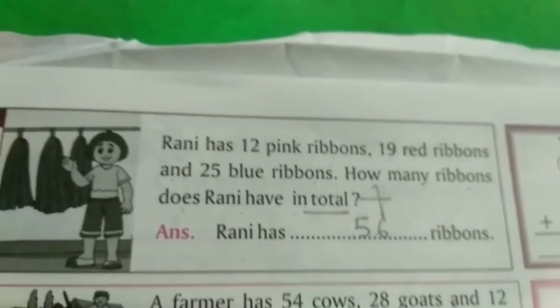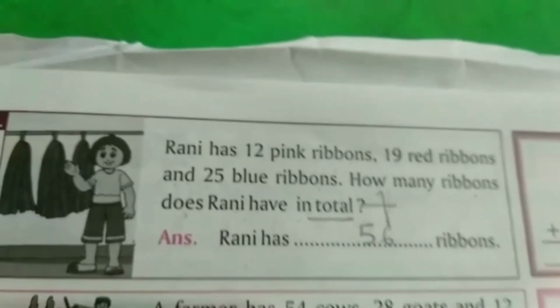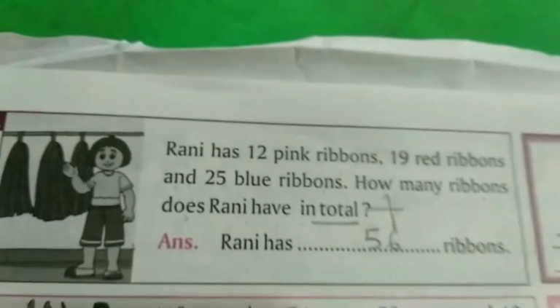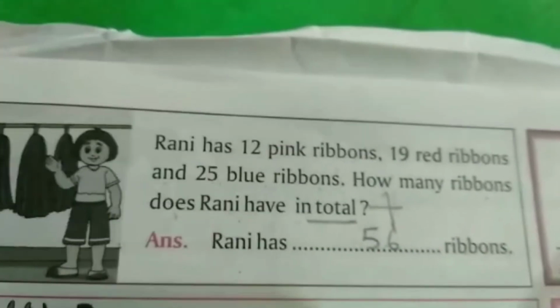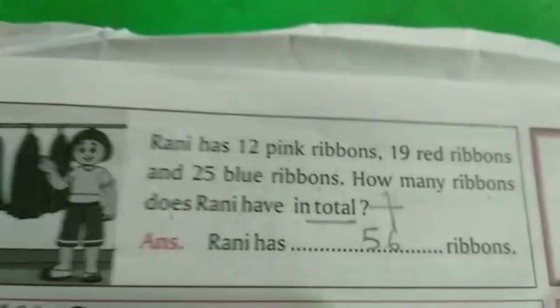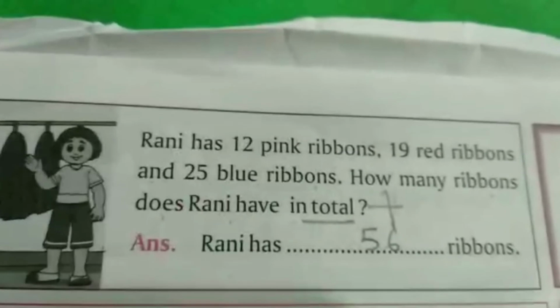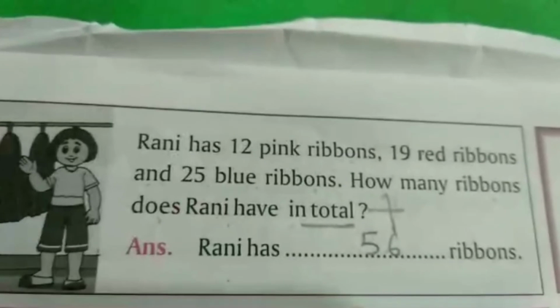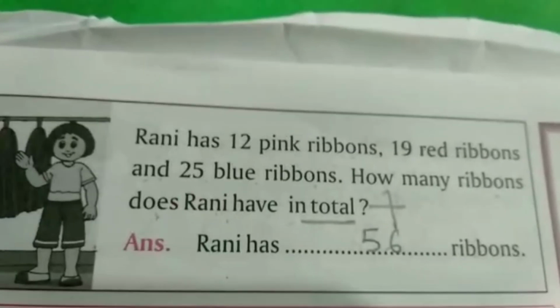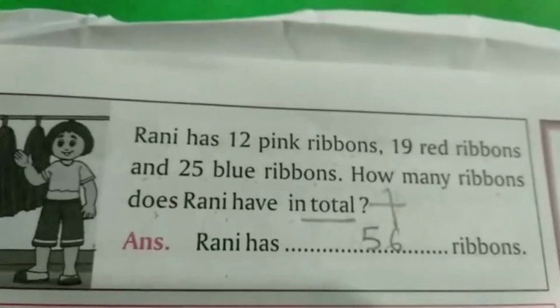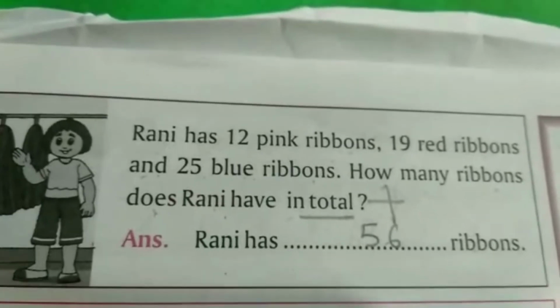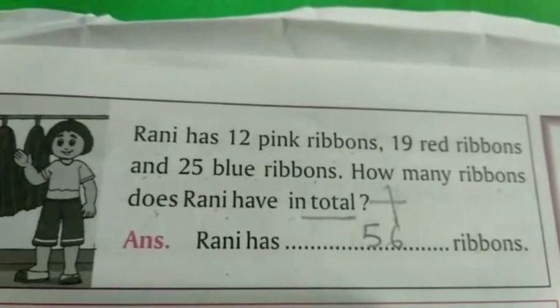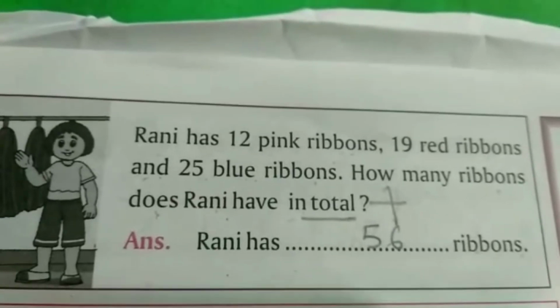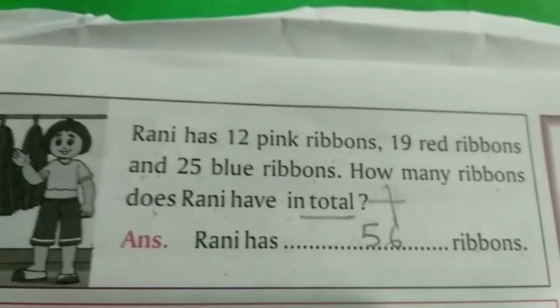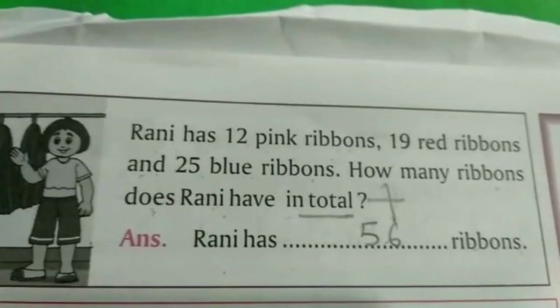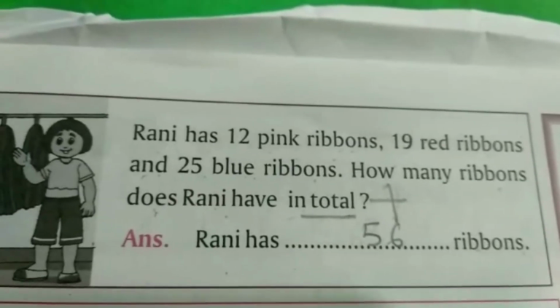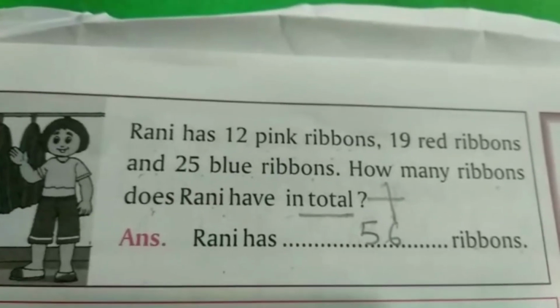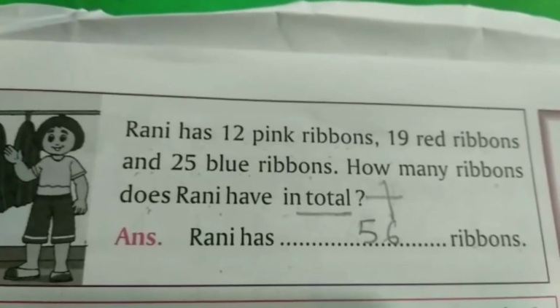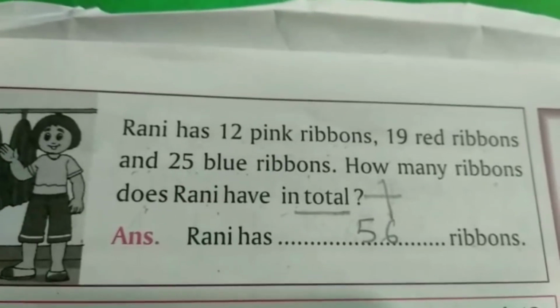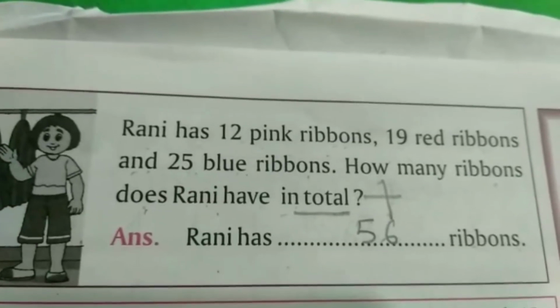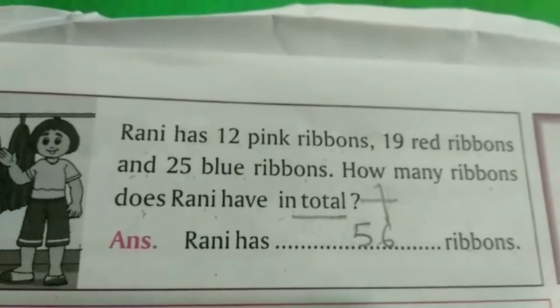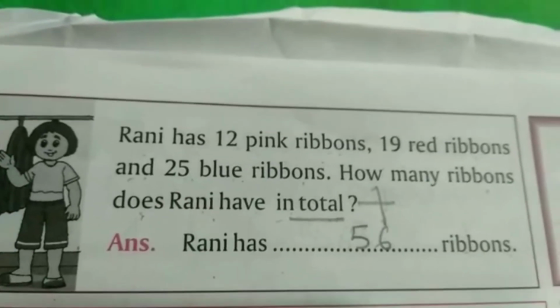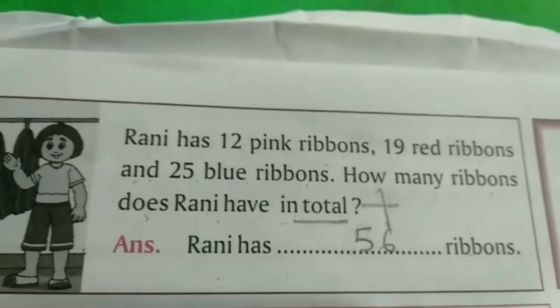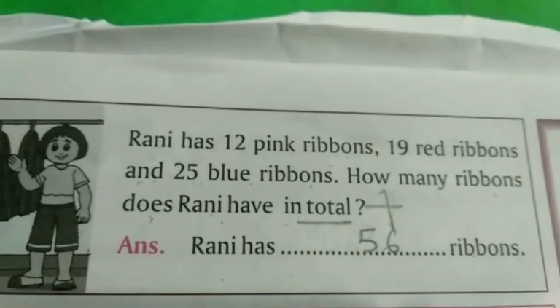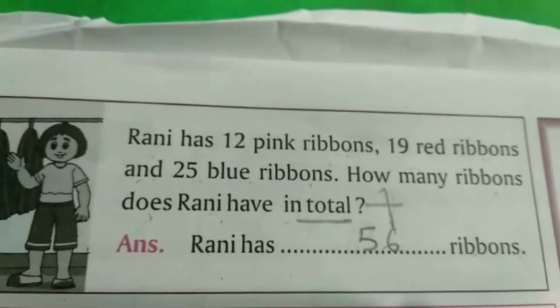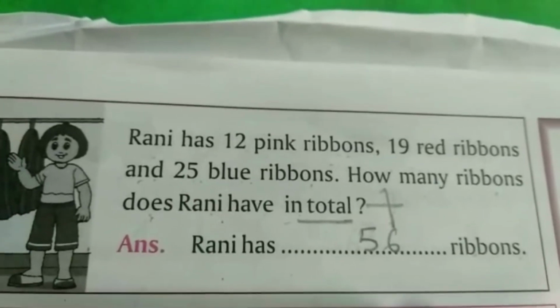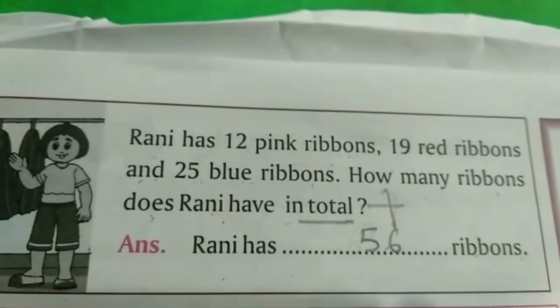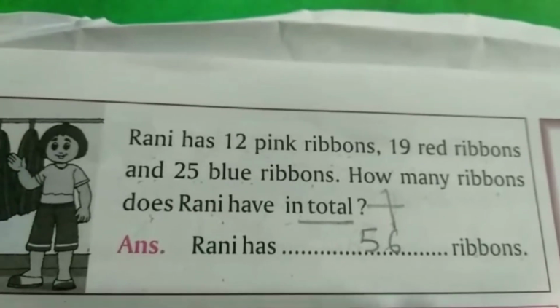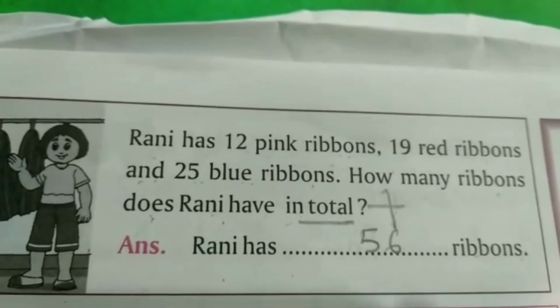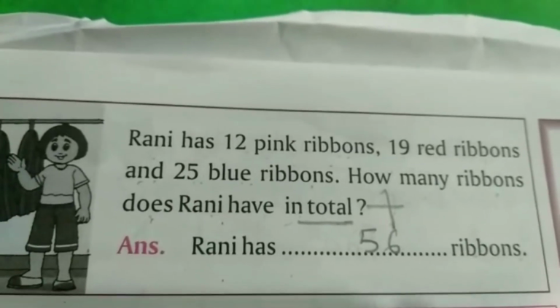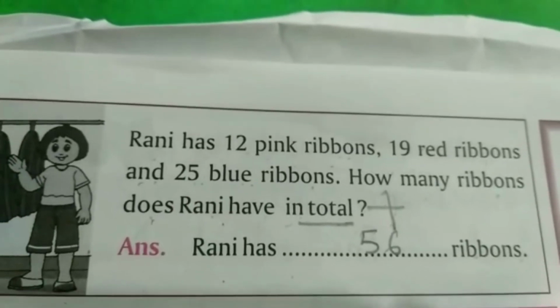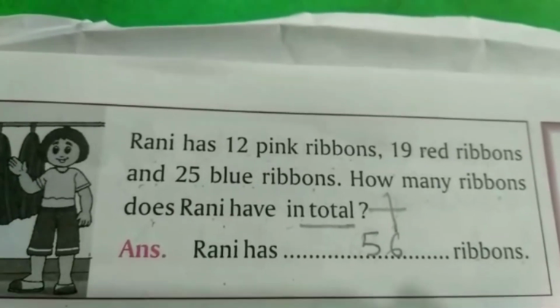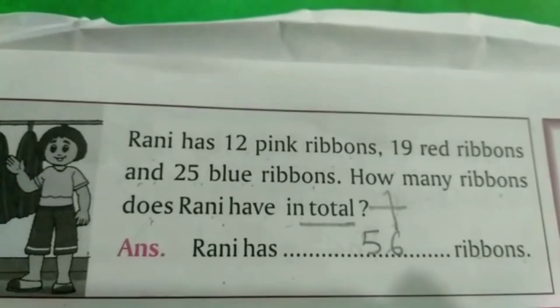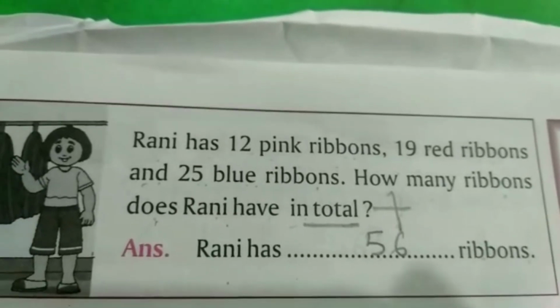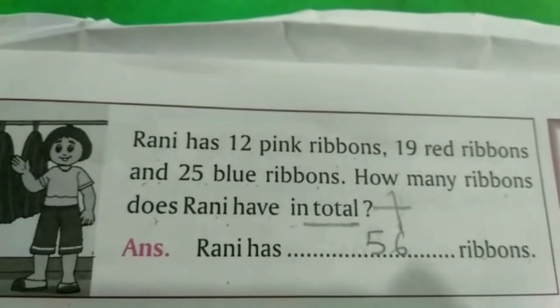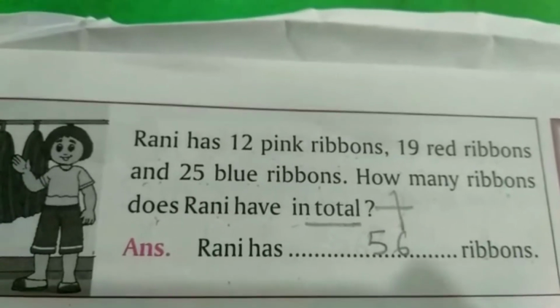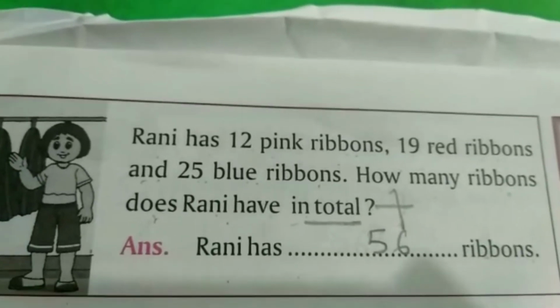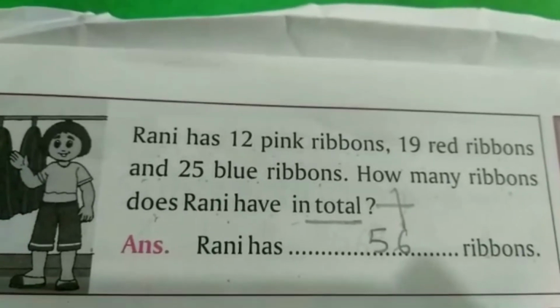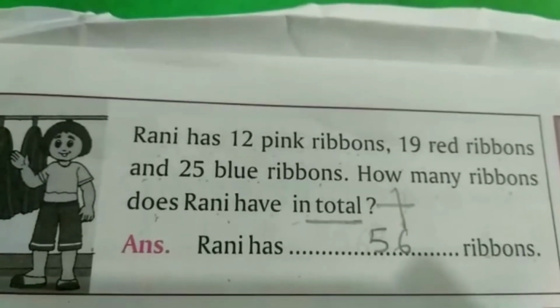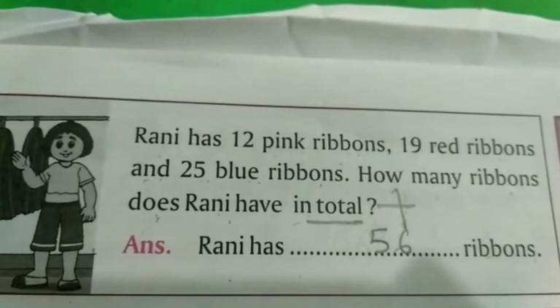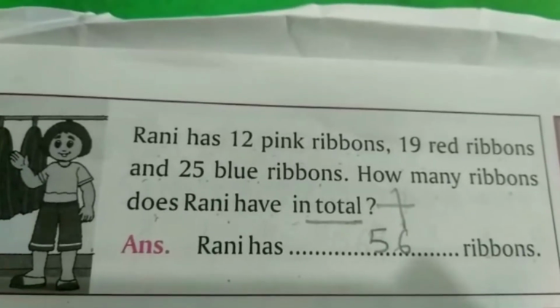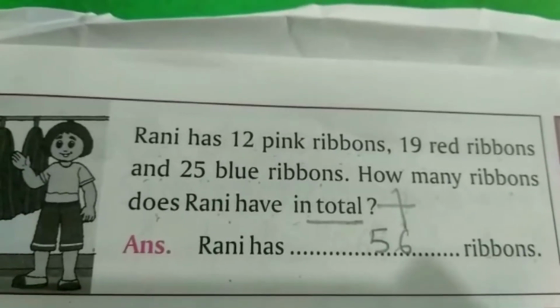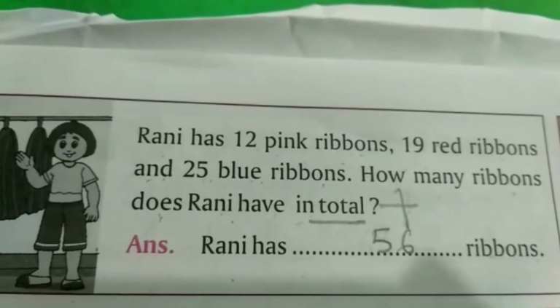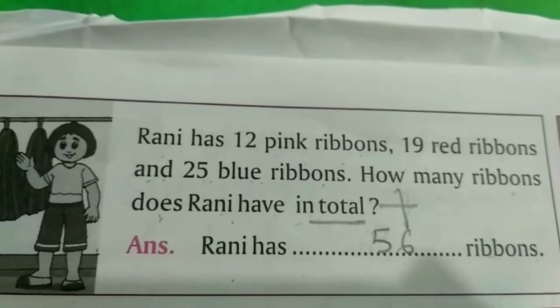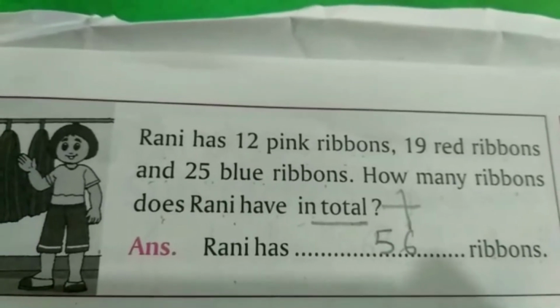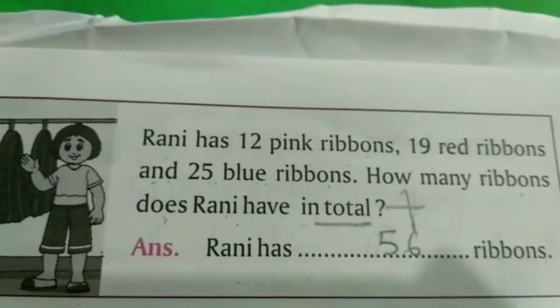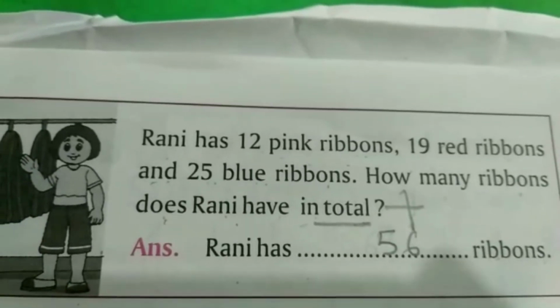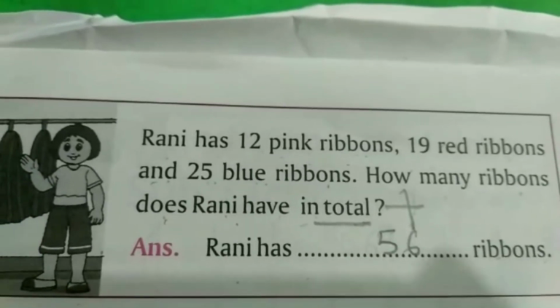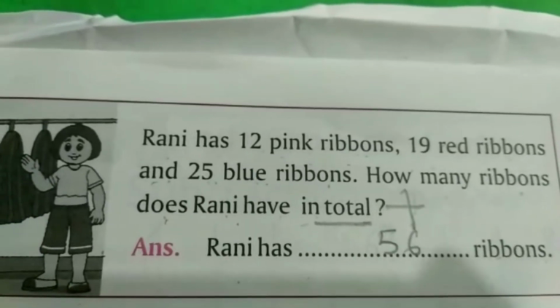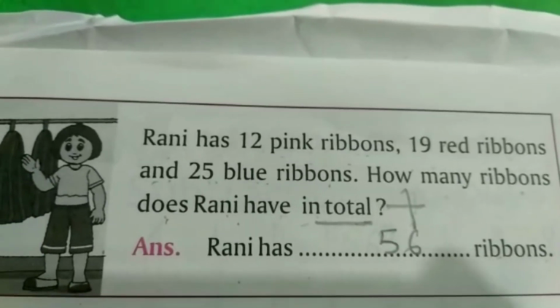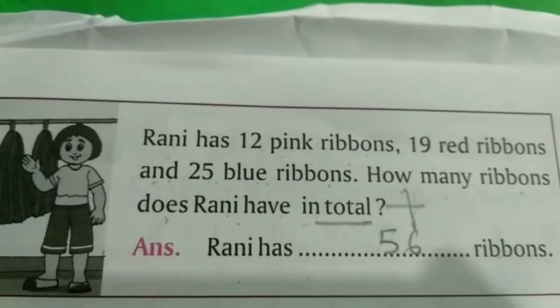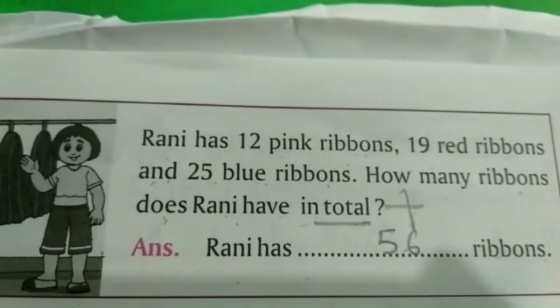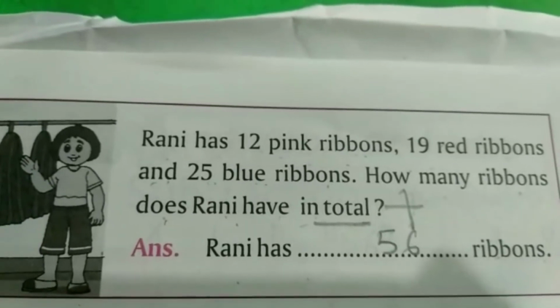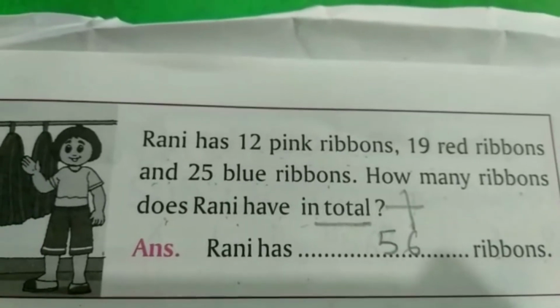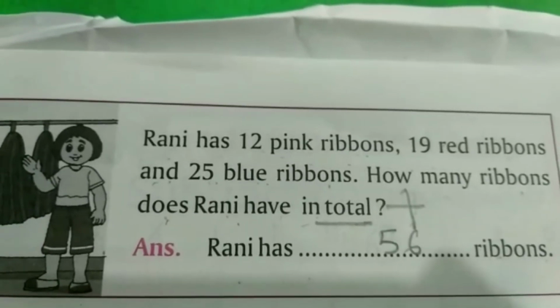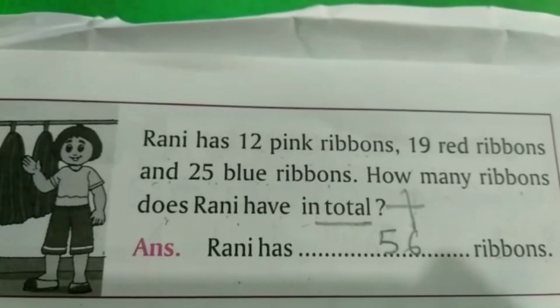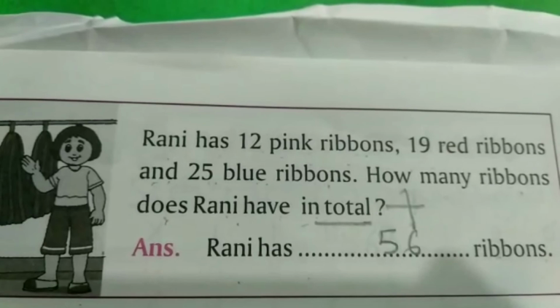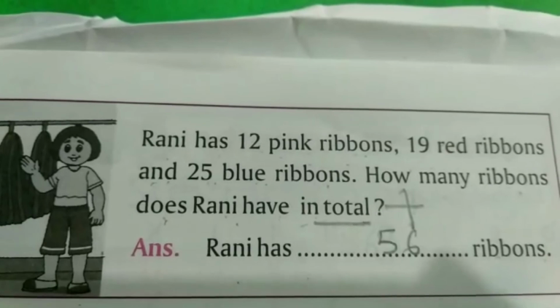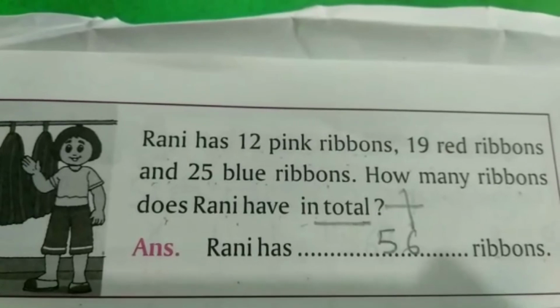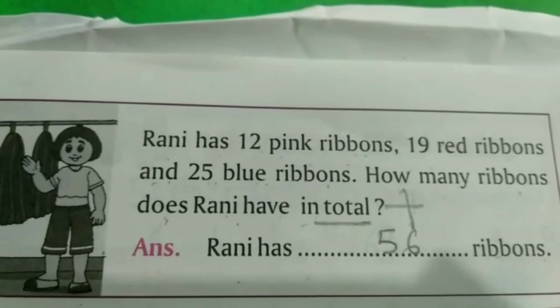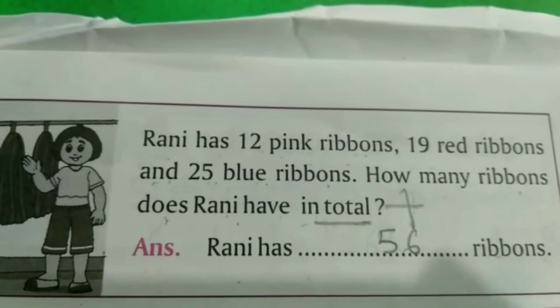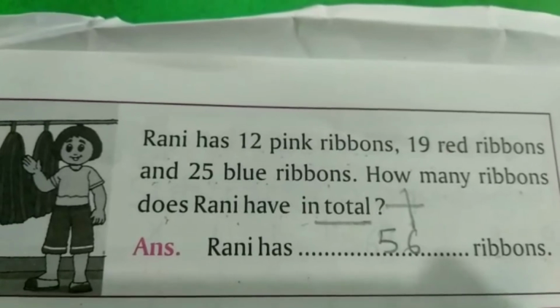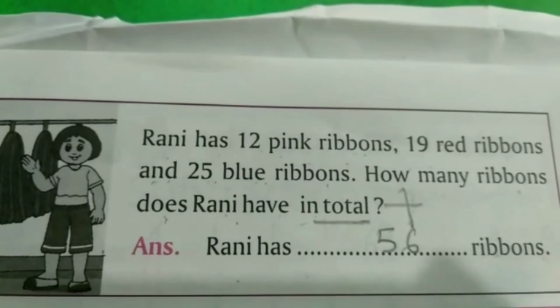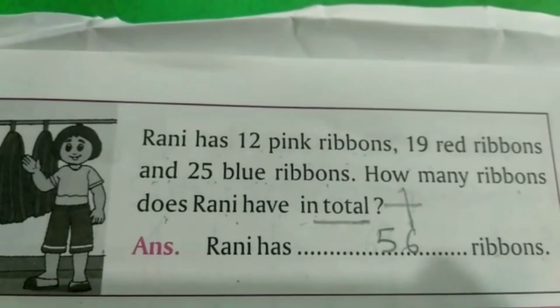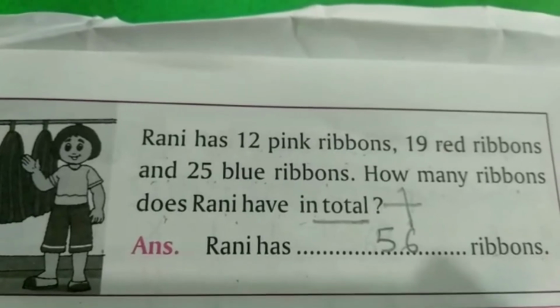अब आपको भी ऐसे ही question answers करने हैं अपनी बुक में. Thank you.